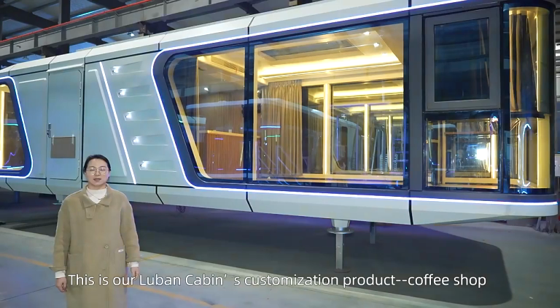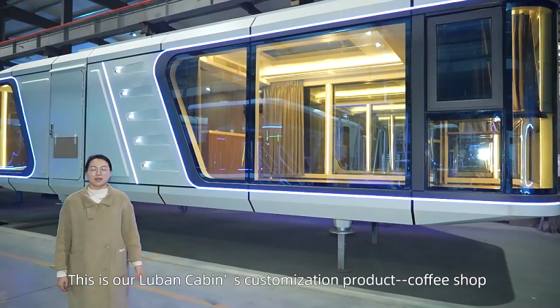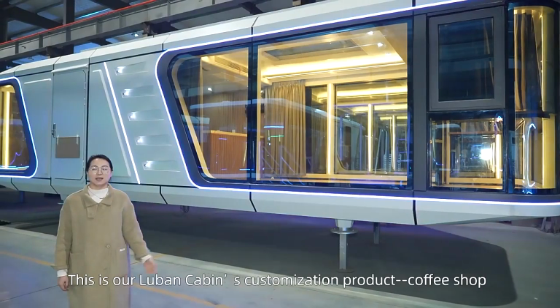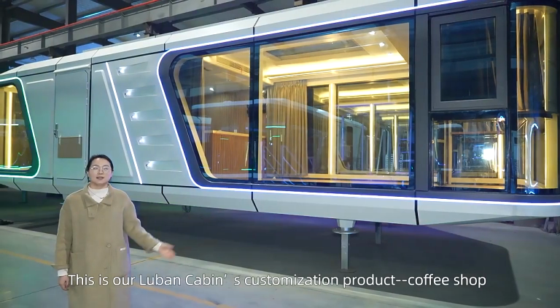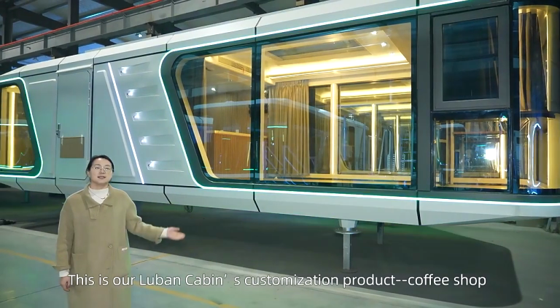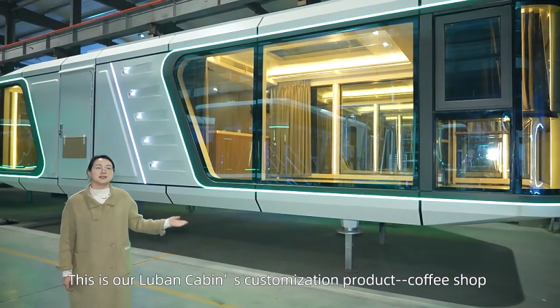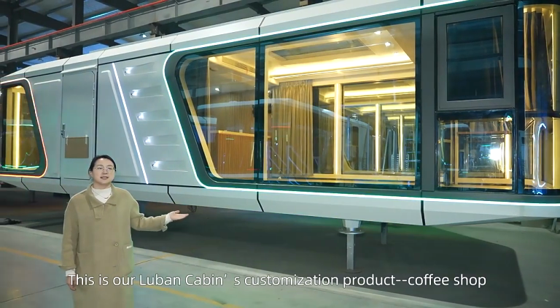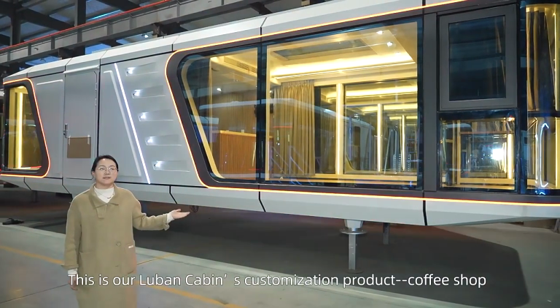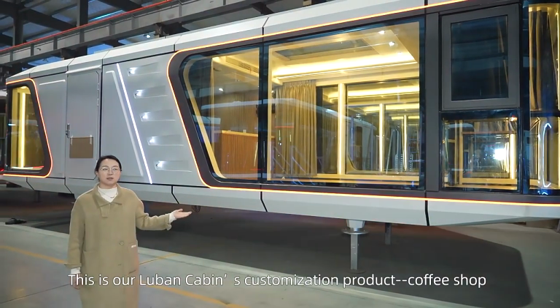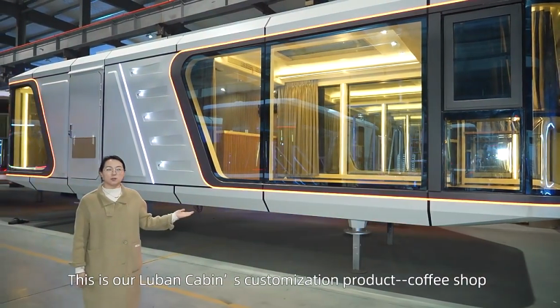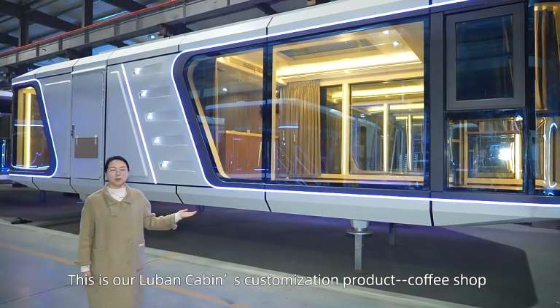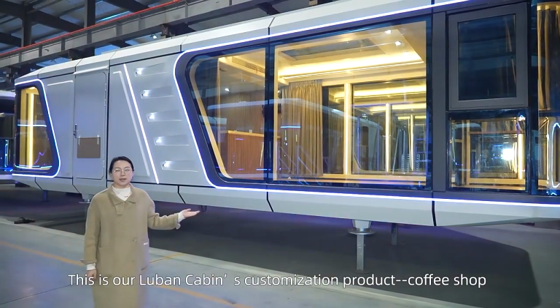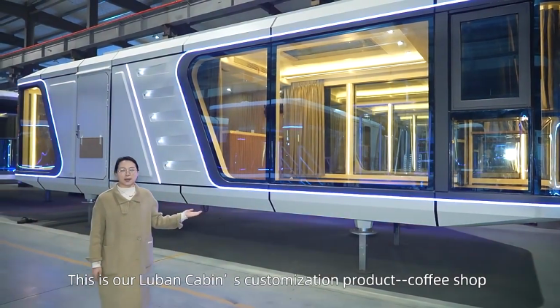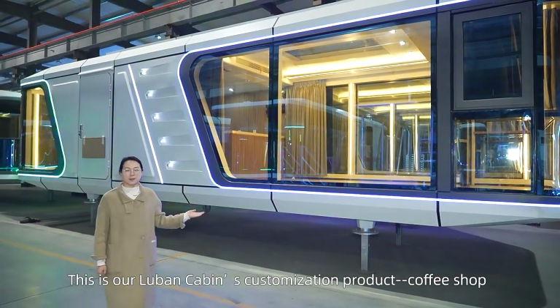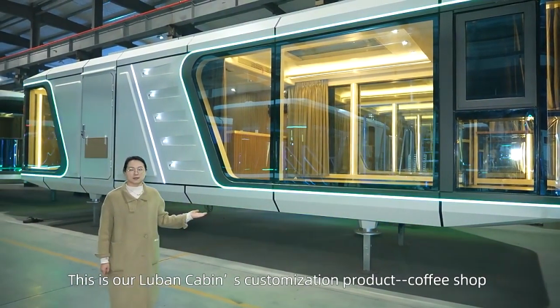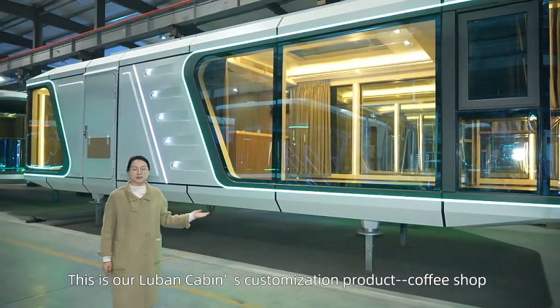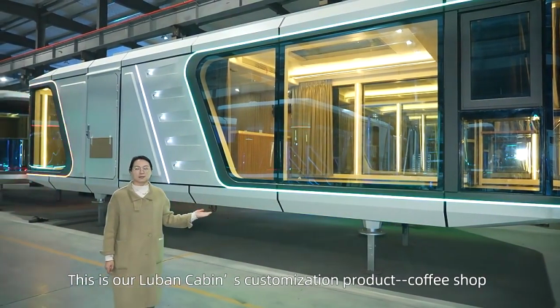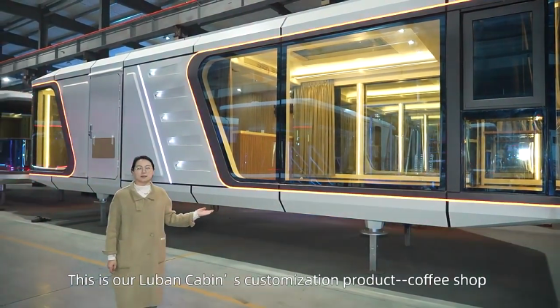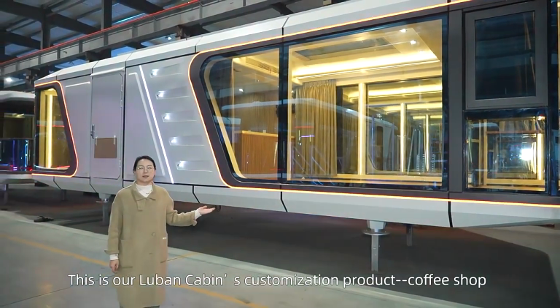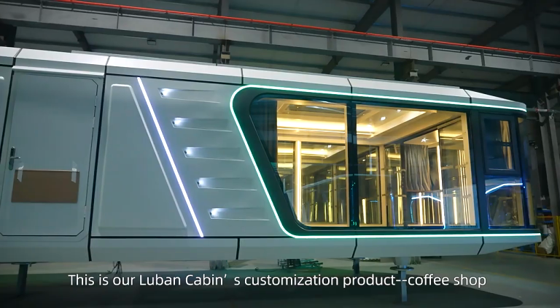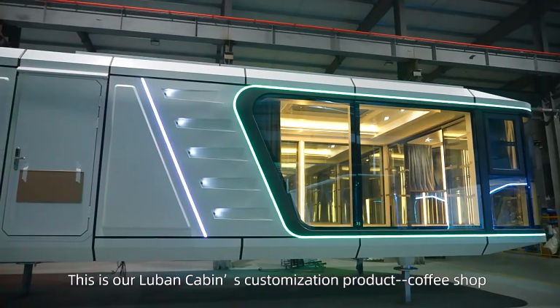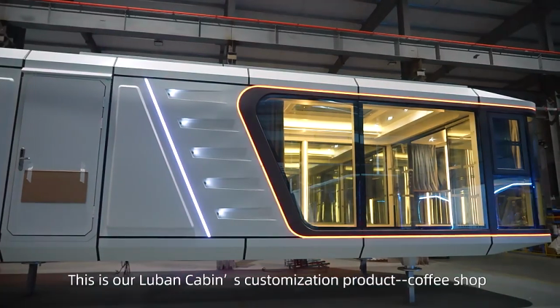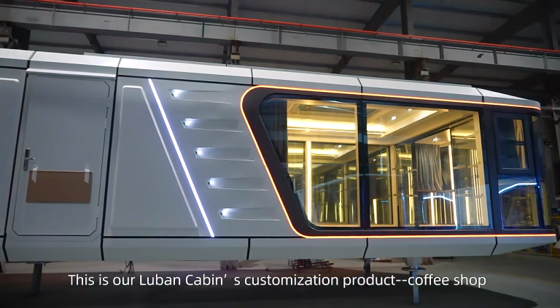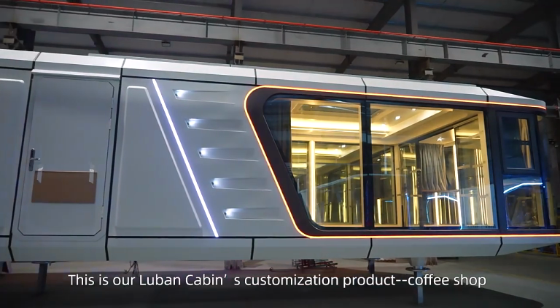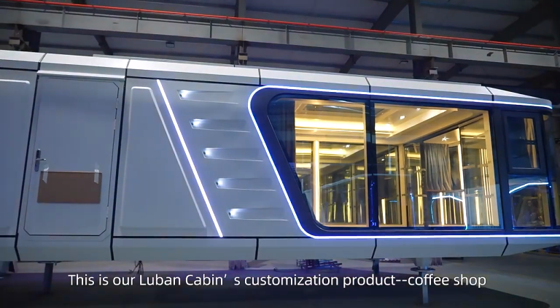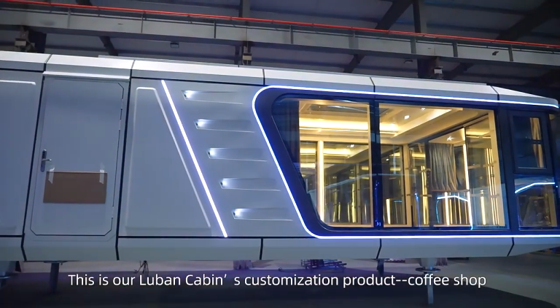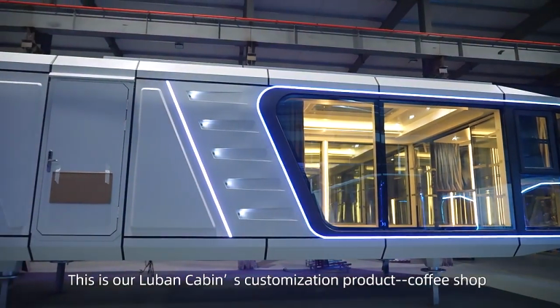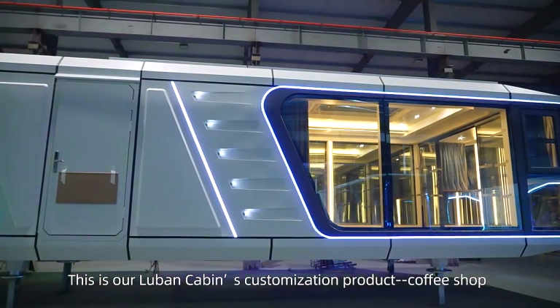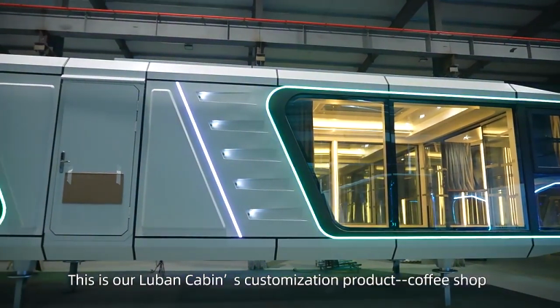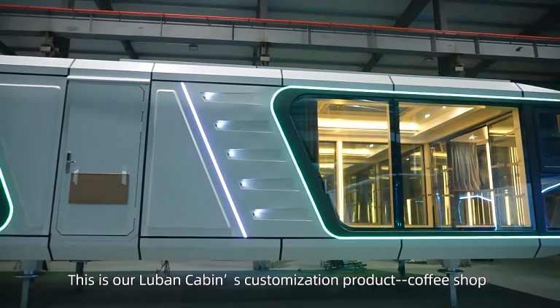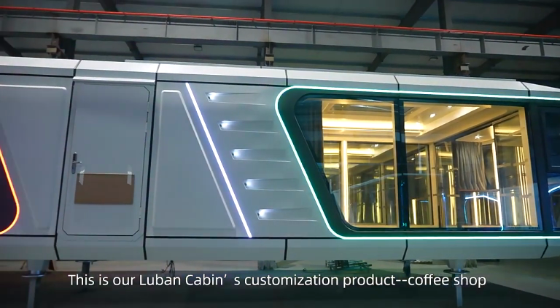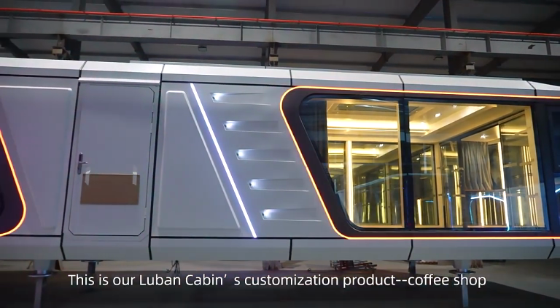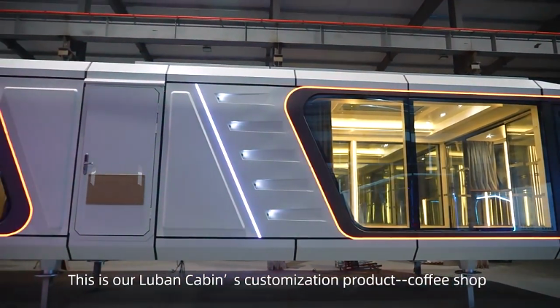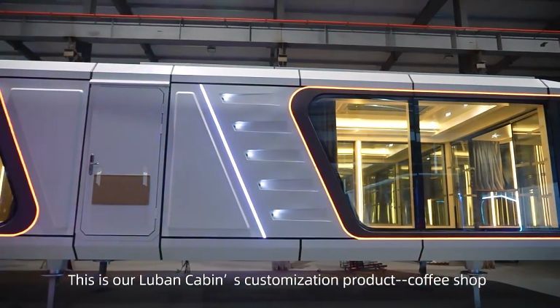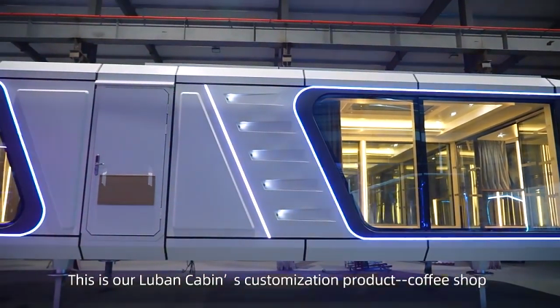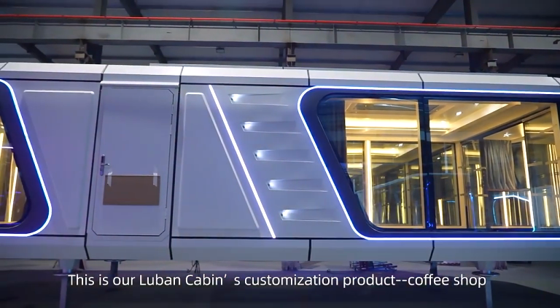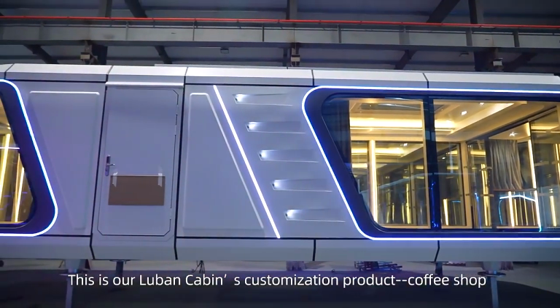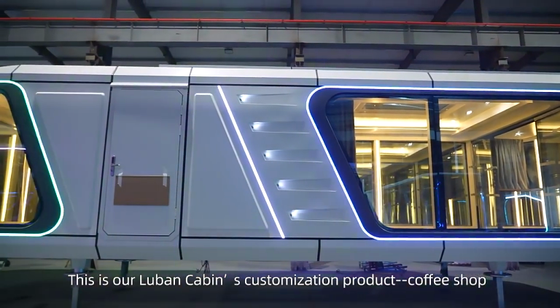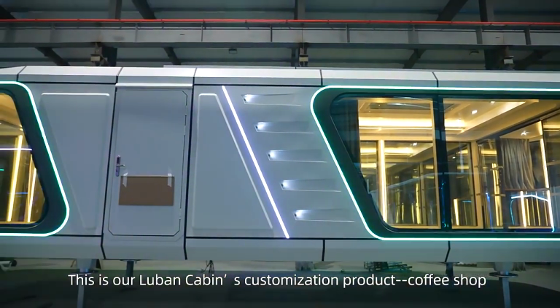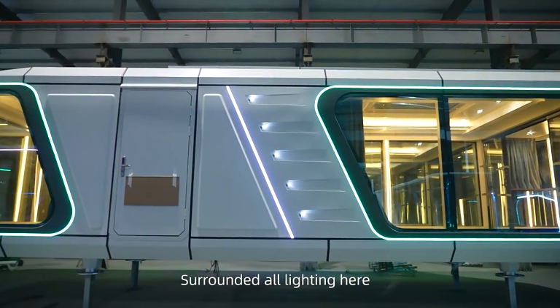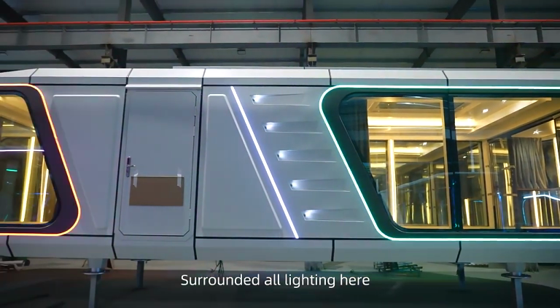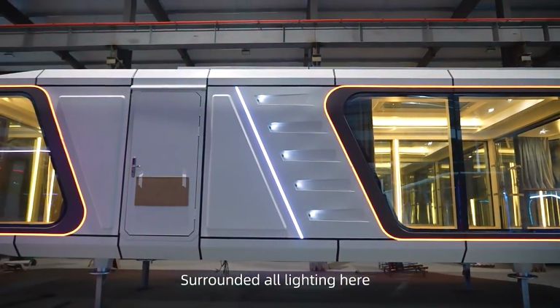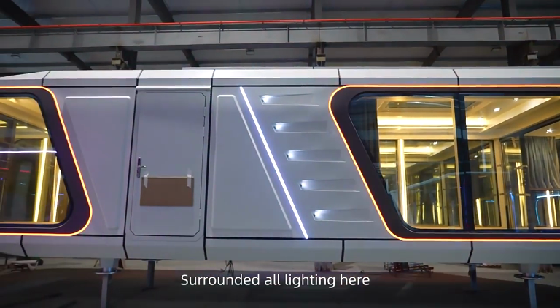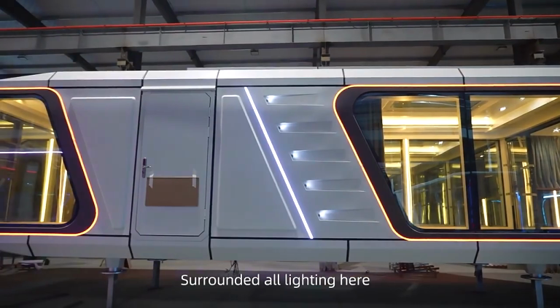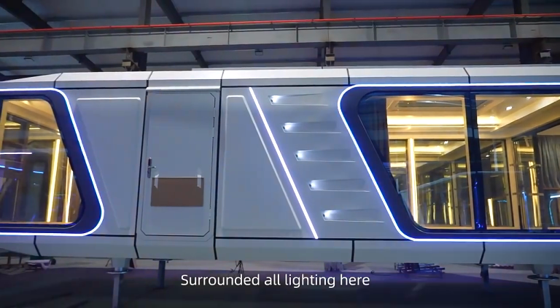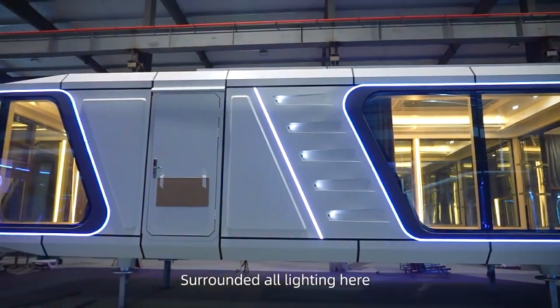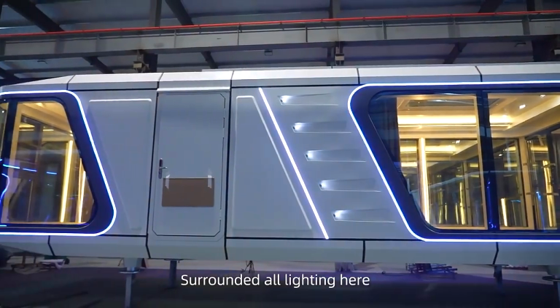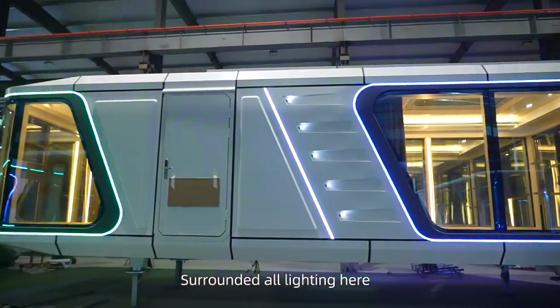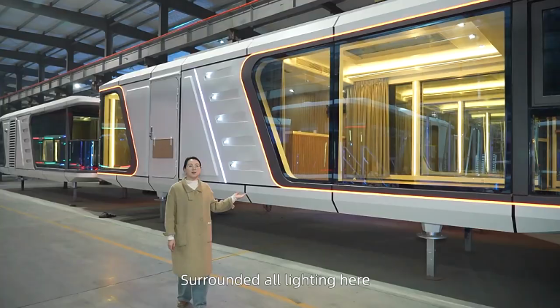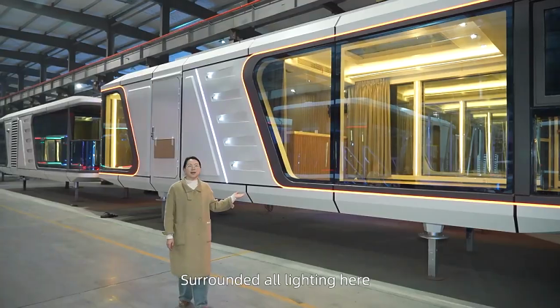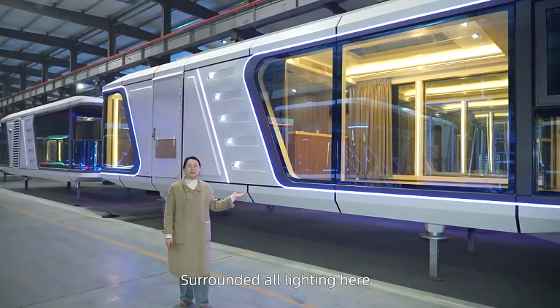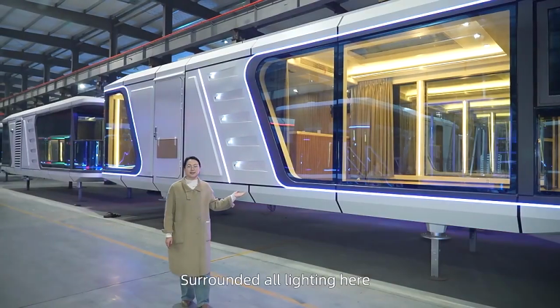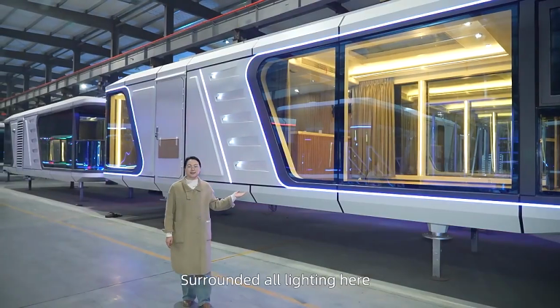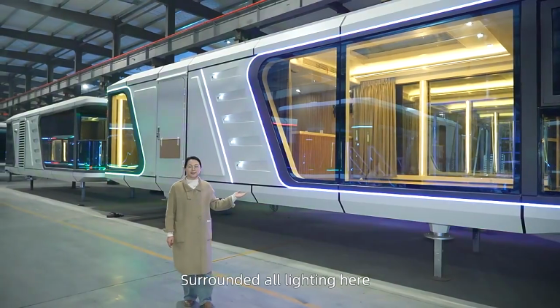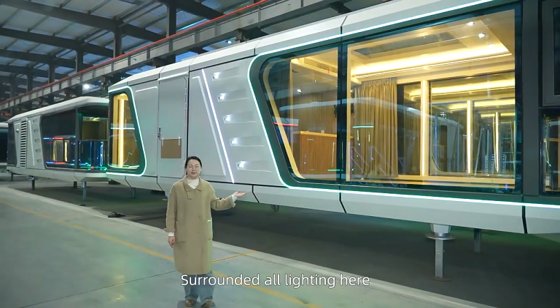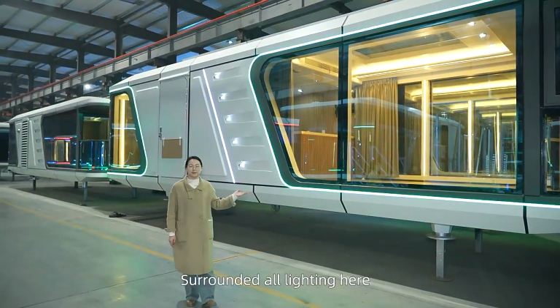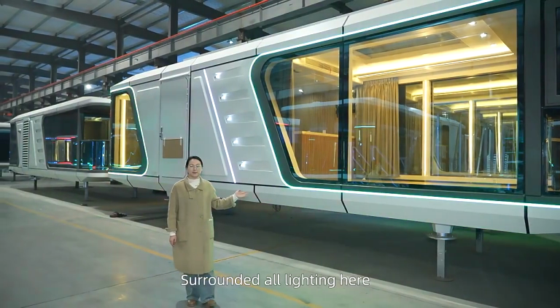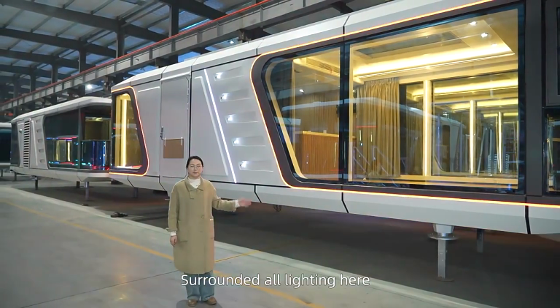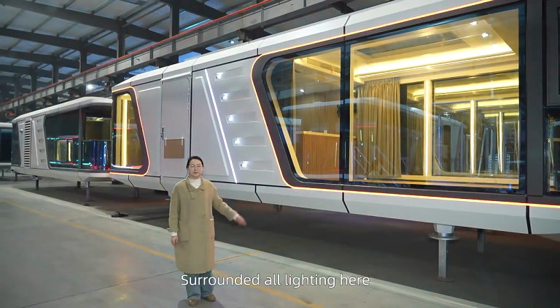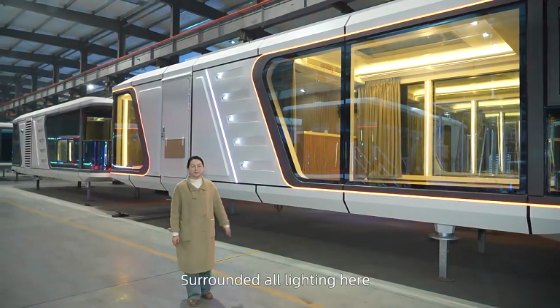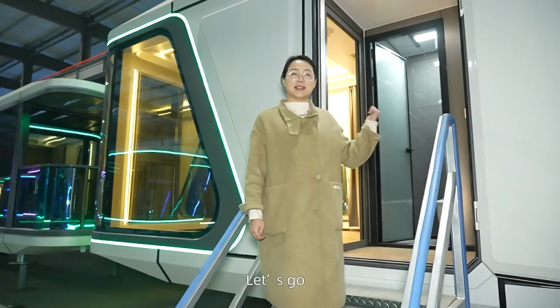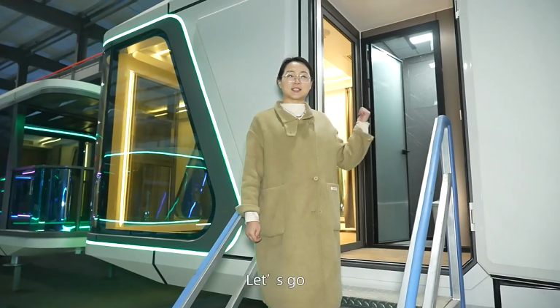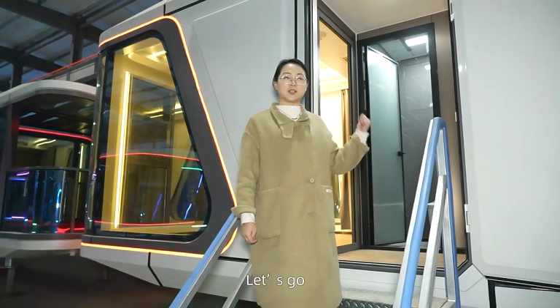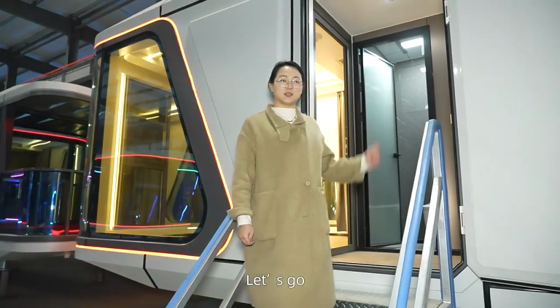This is our local cabin's customization product in the coffee shop. It is surrounded all light in here. Let's go!